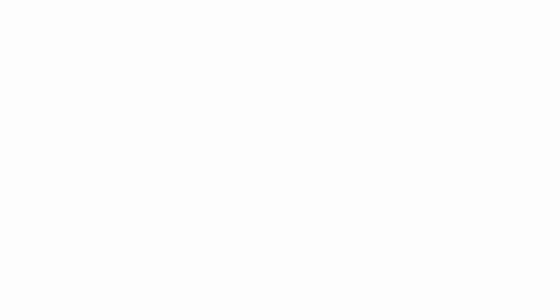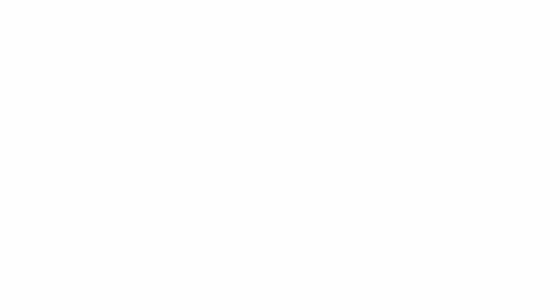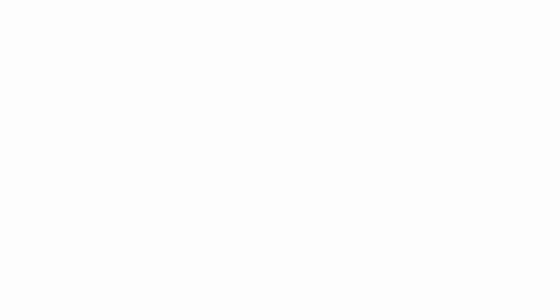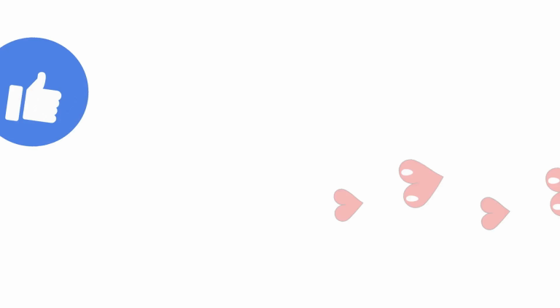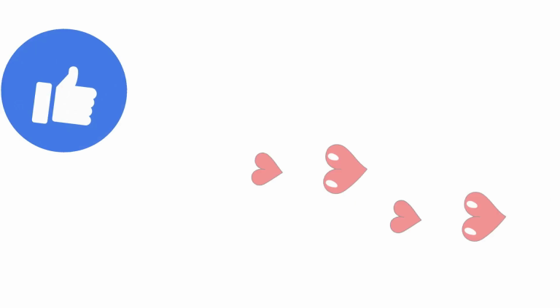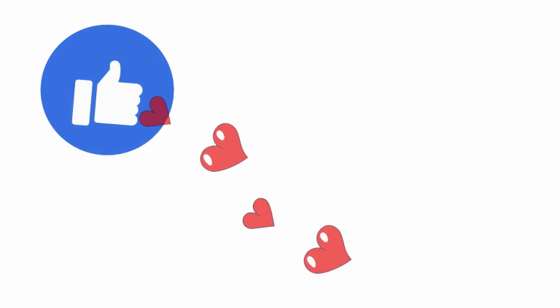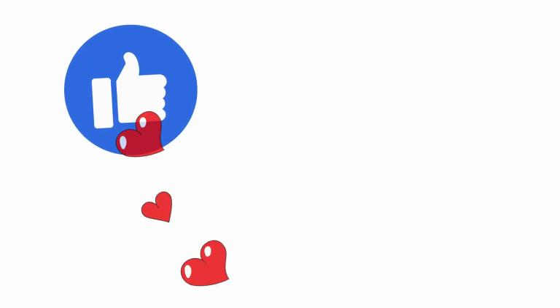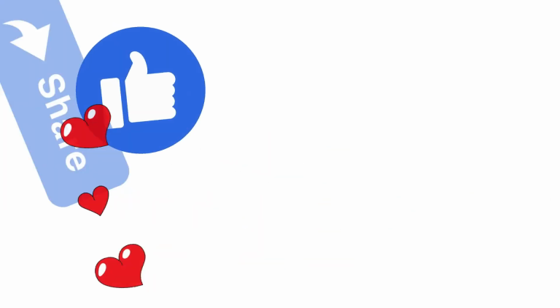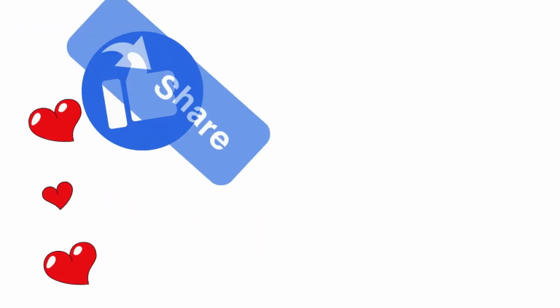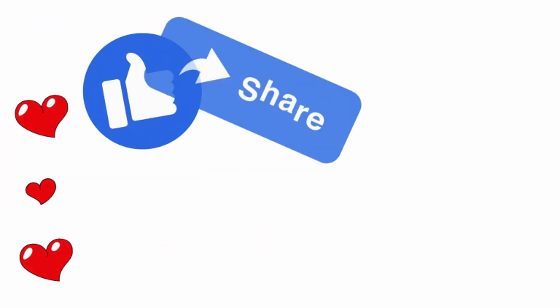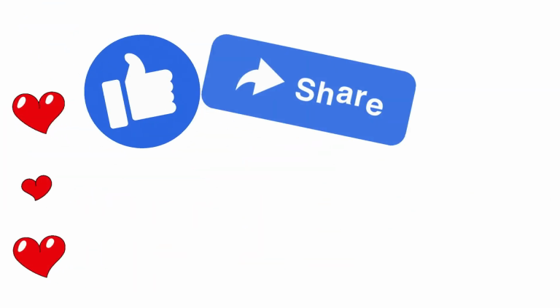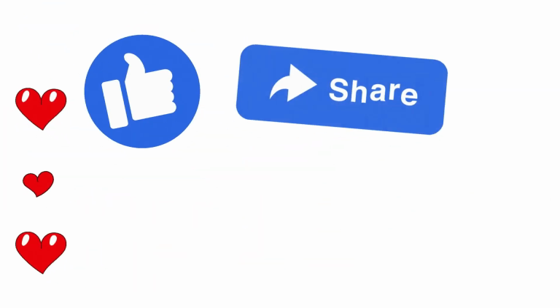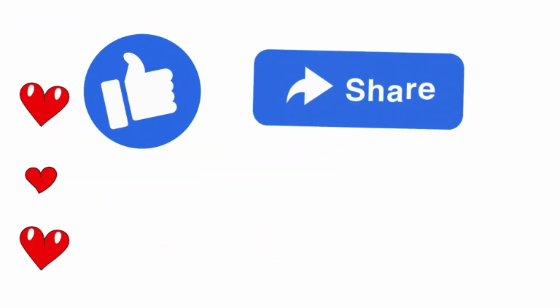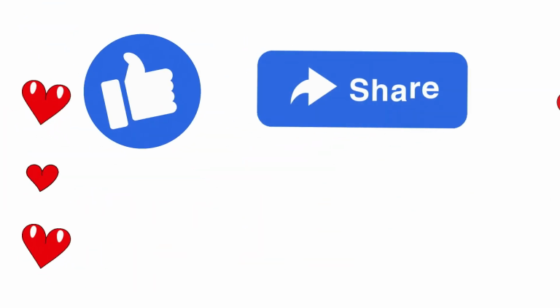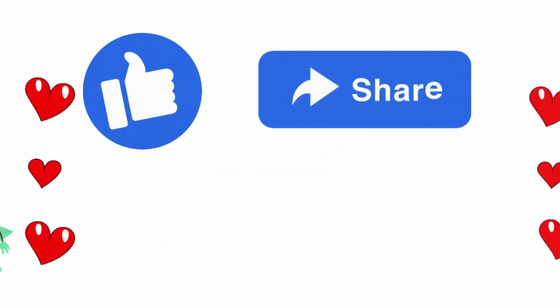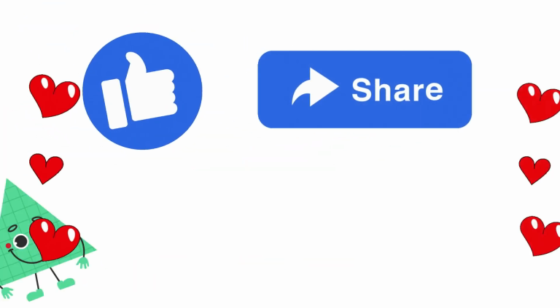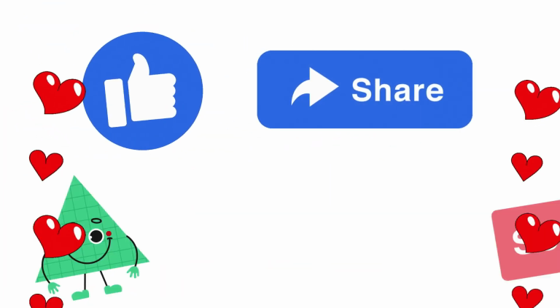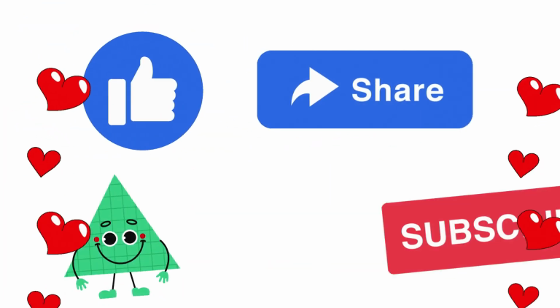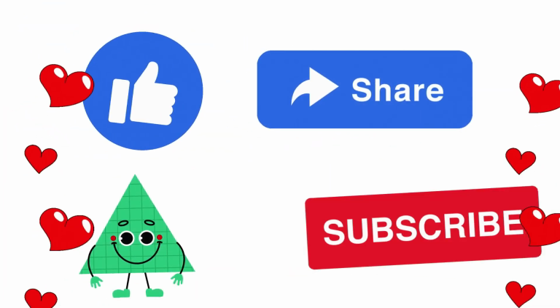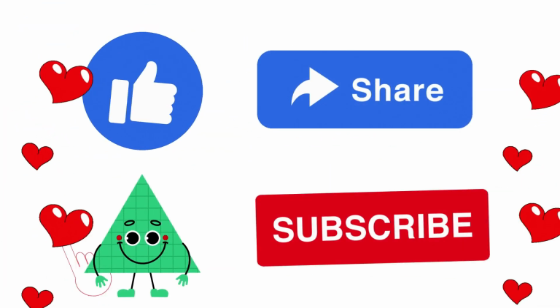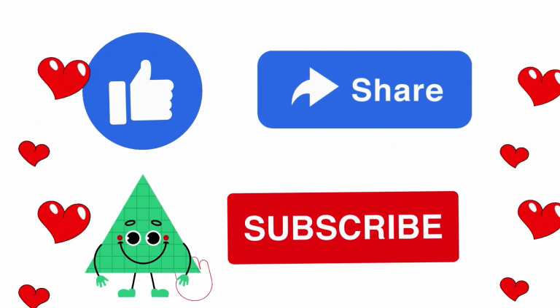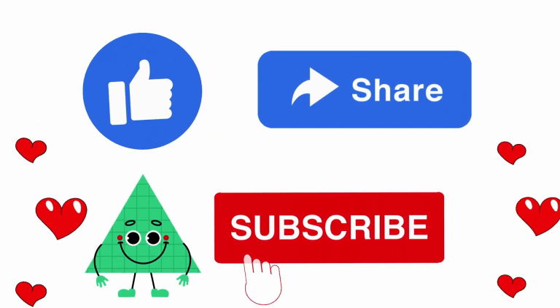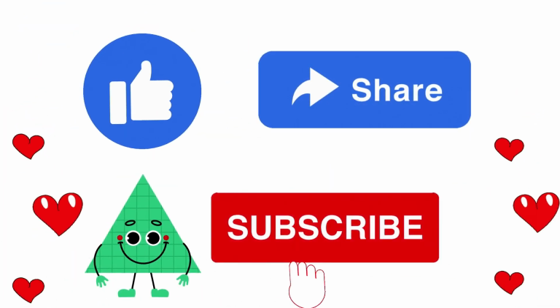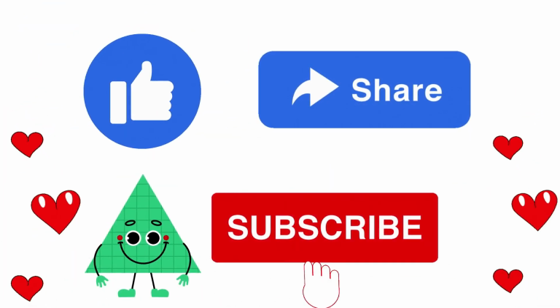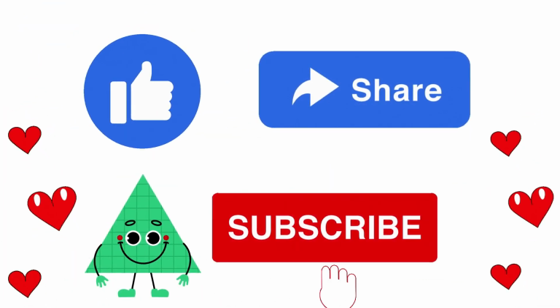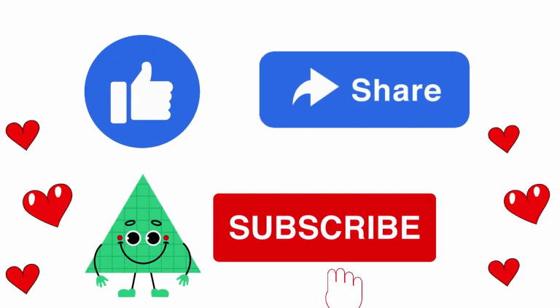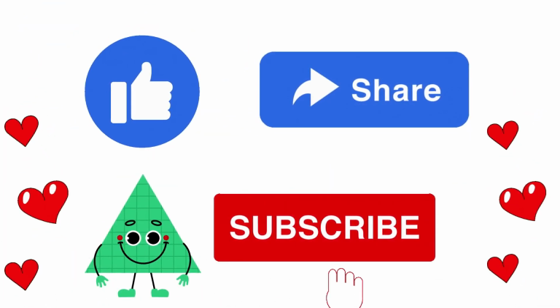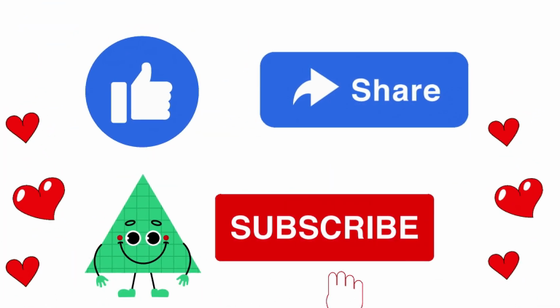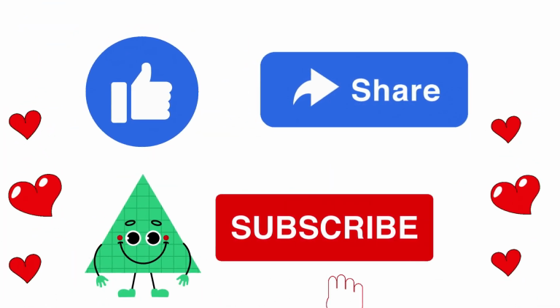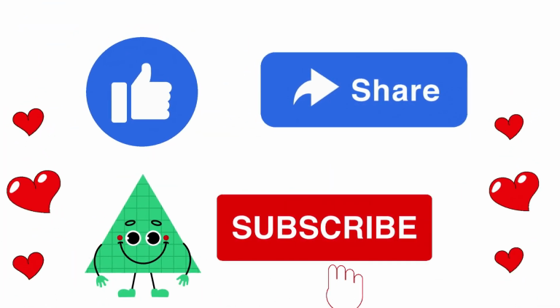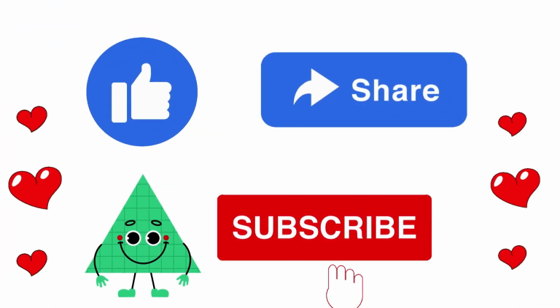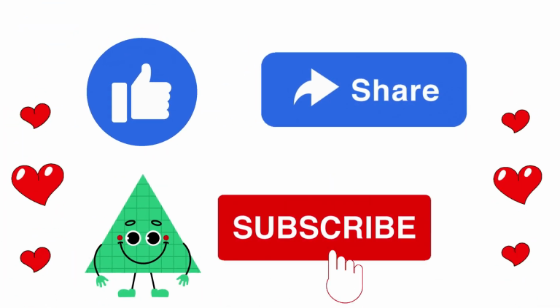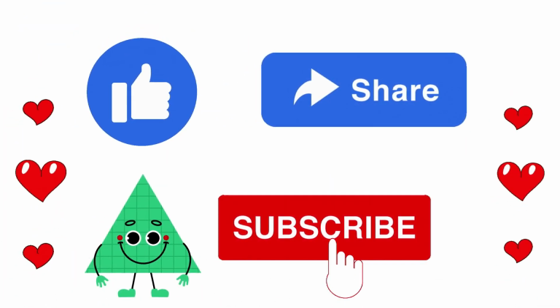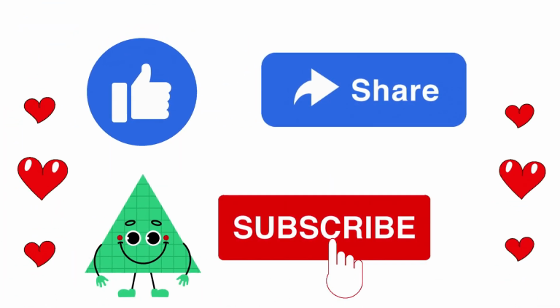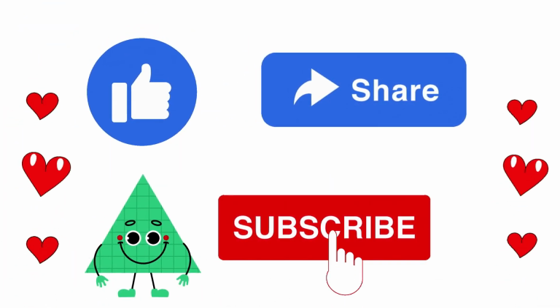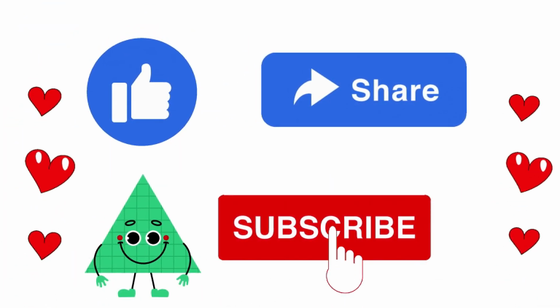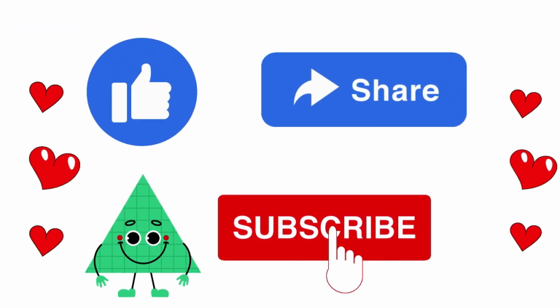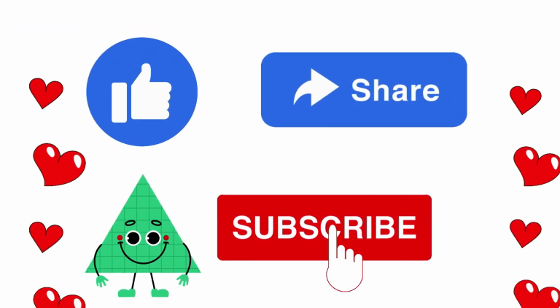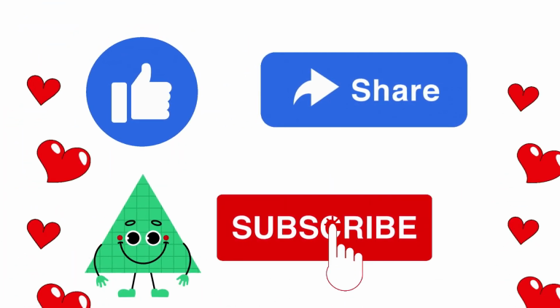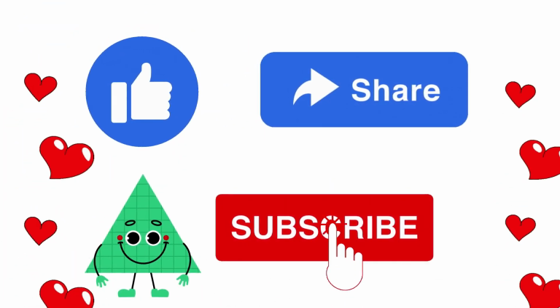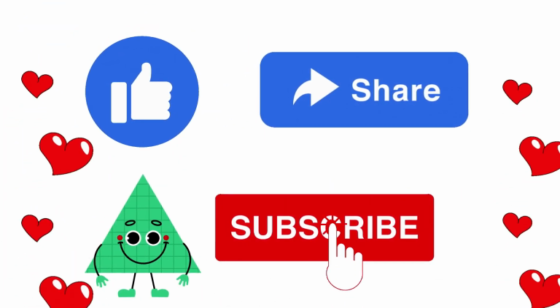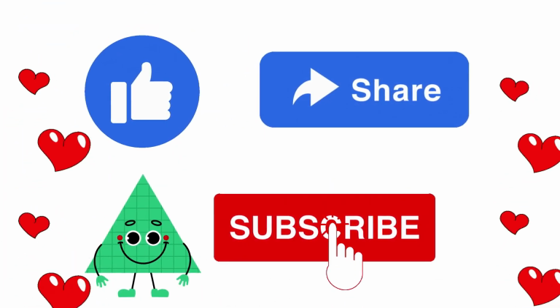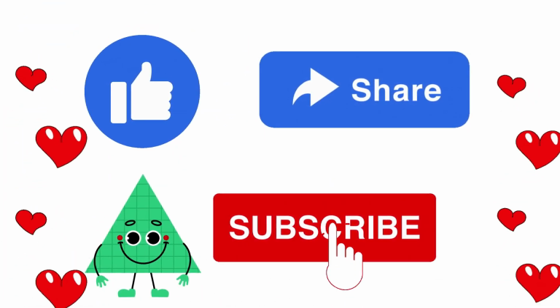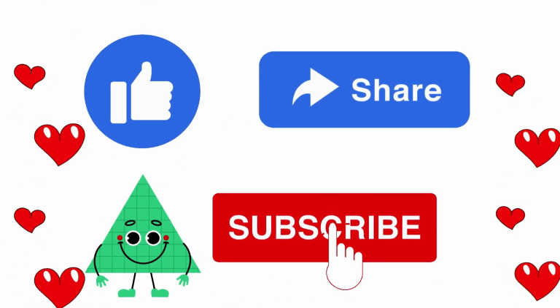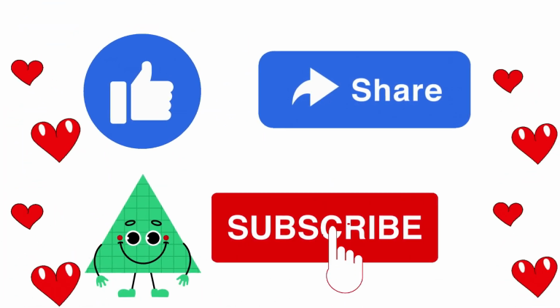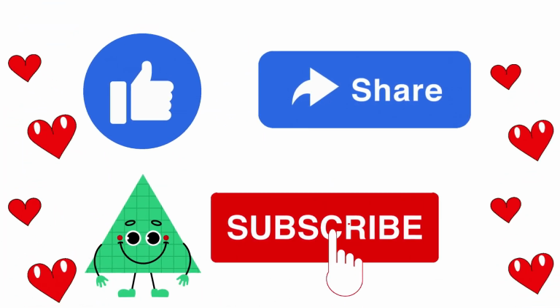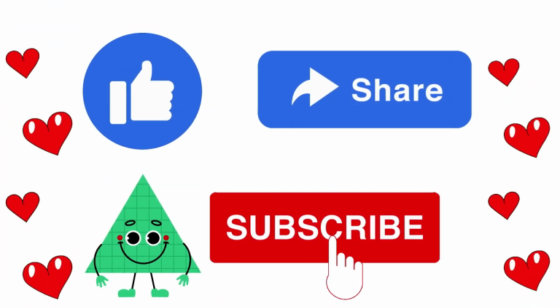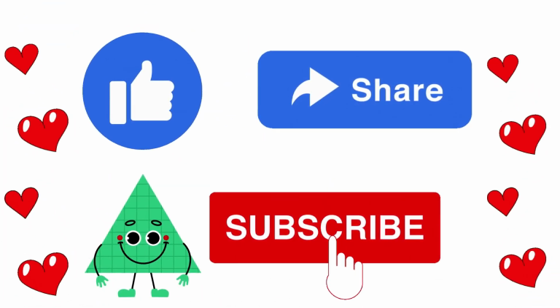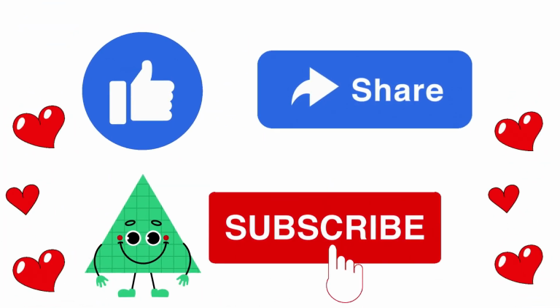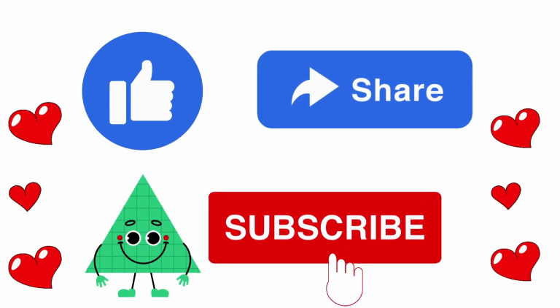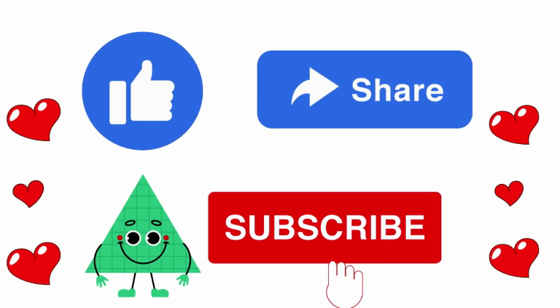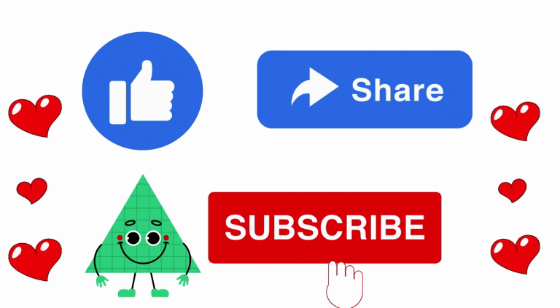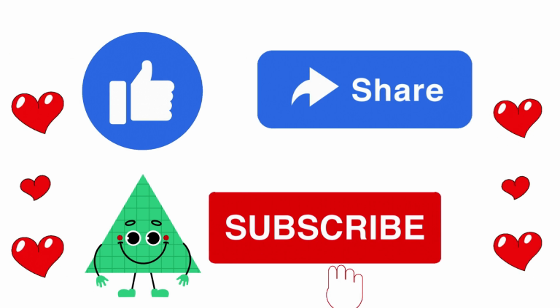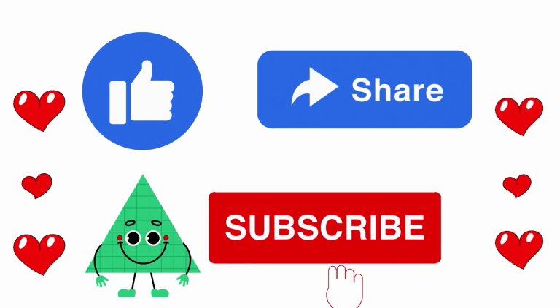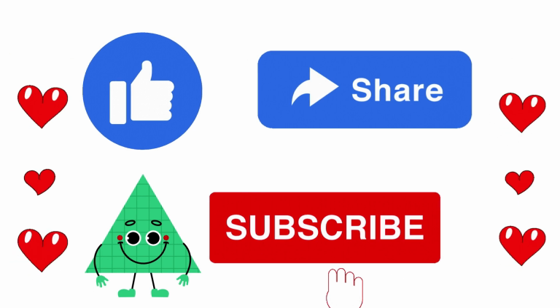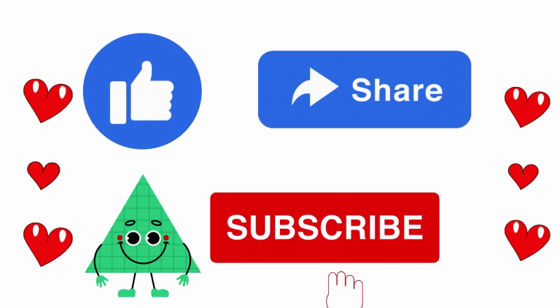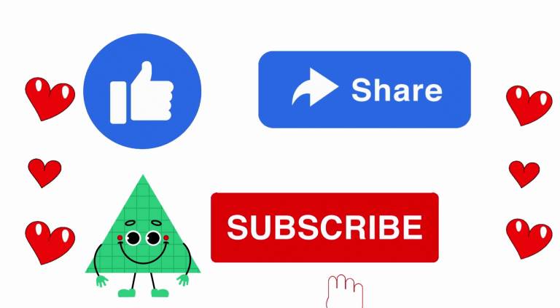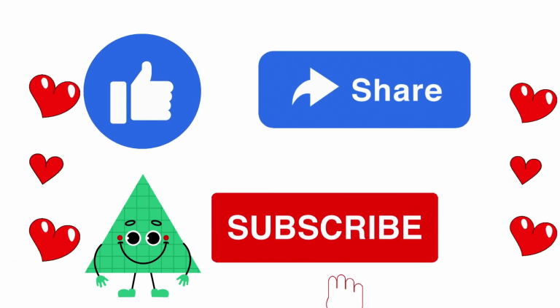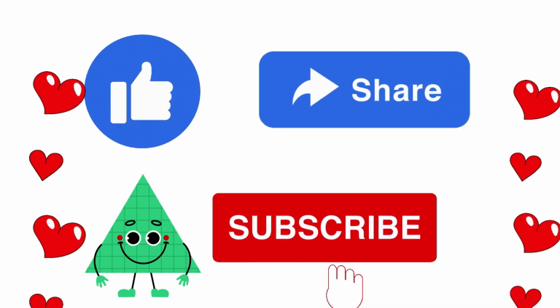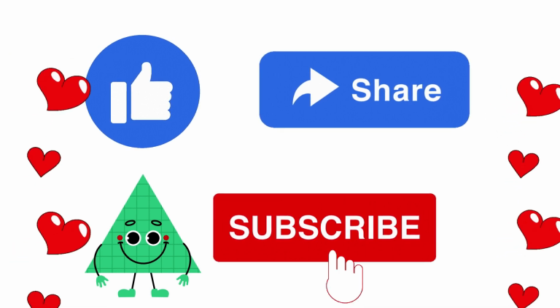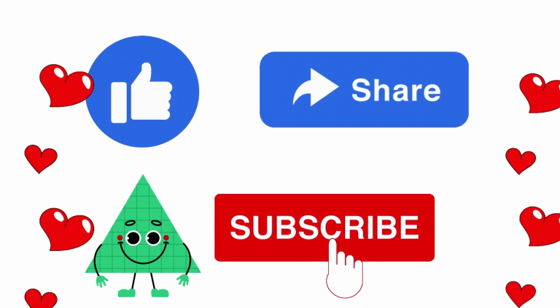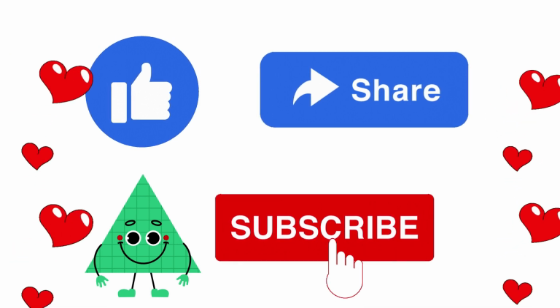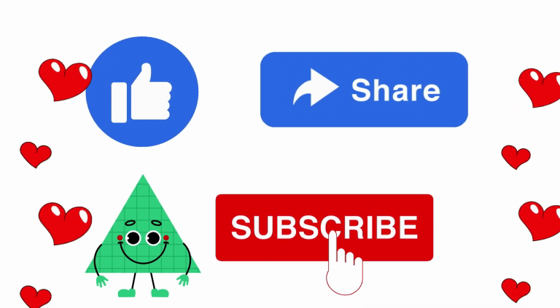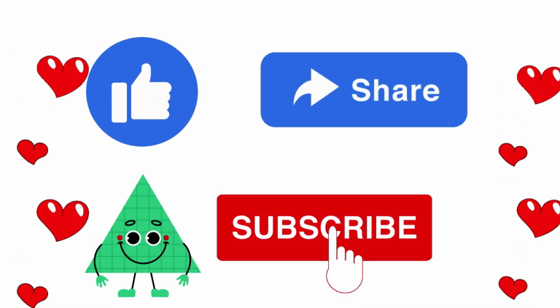Please like, subscribe and share my channel friends.